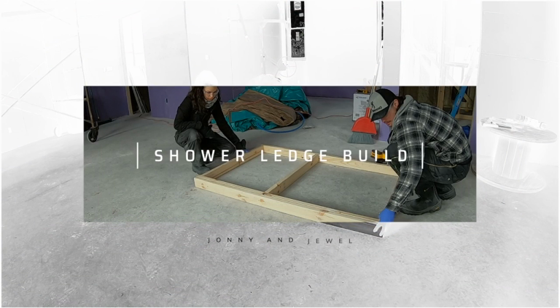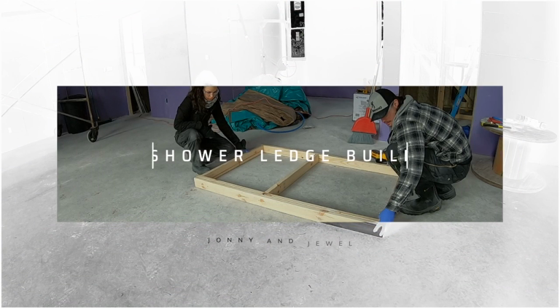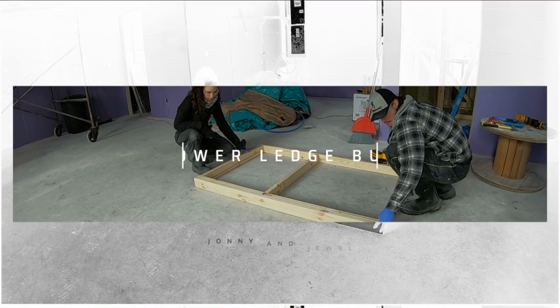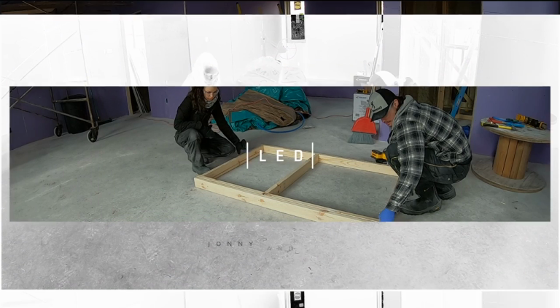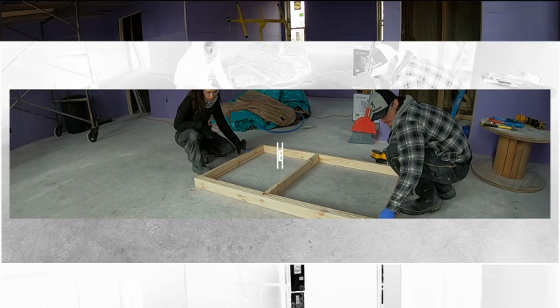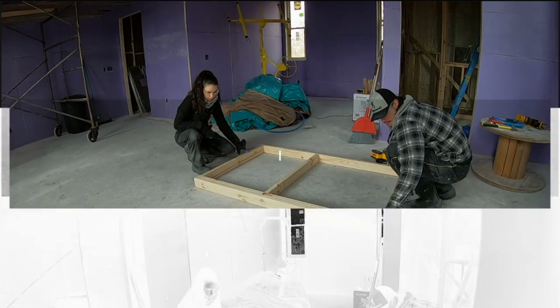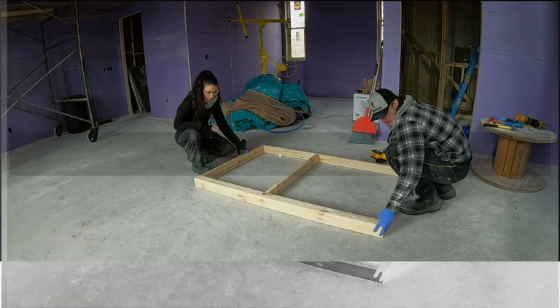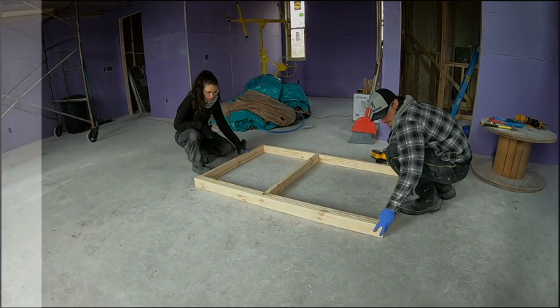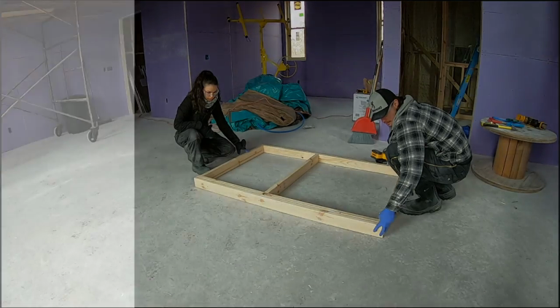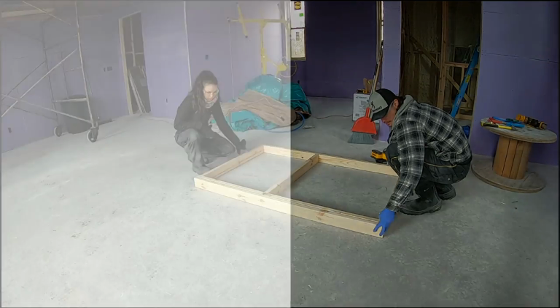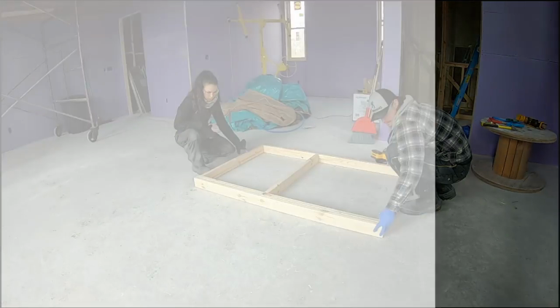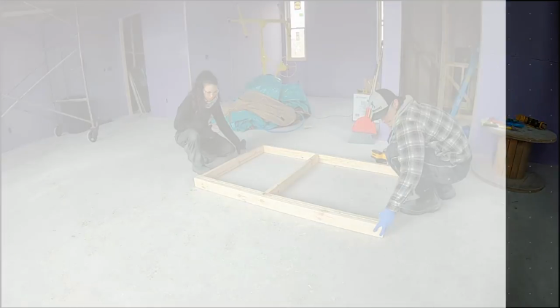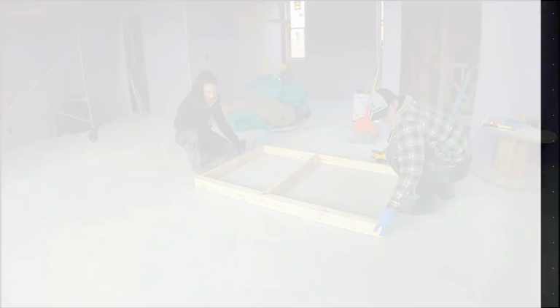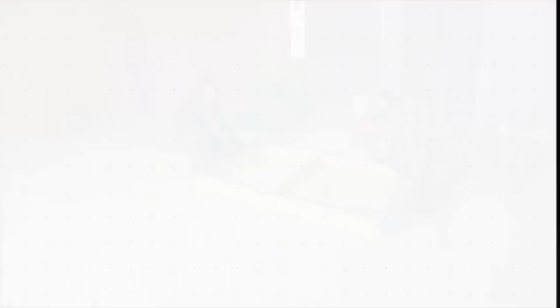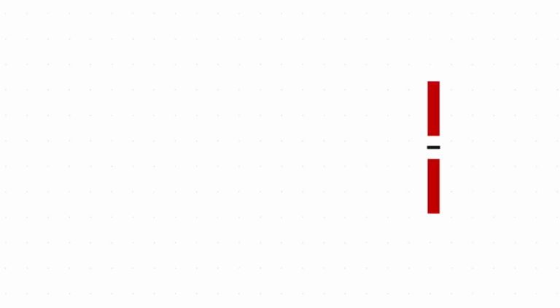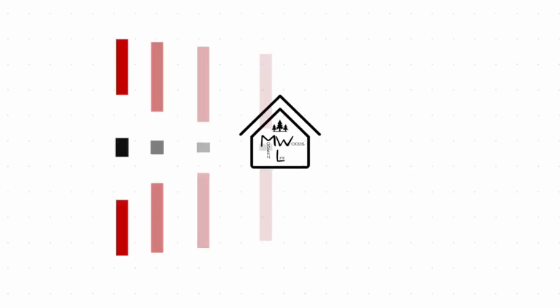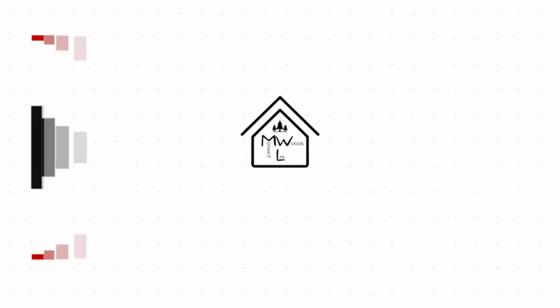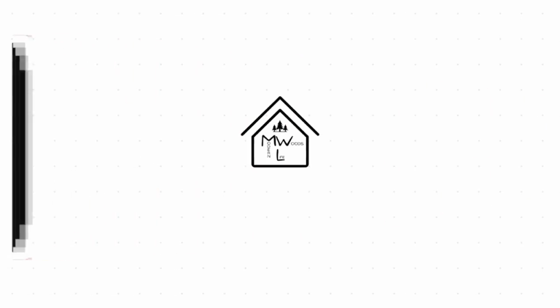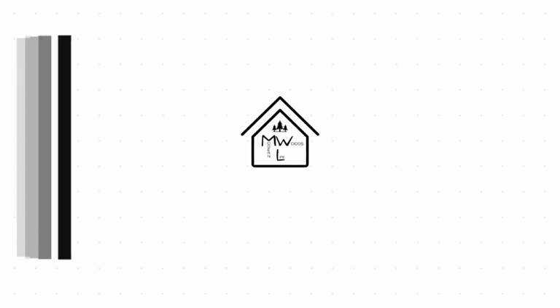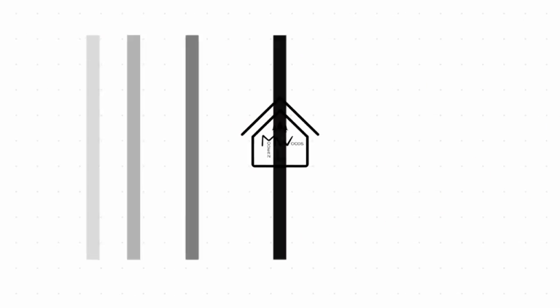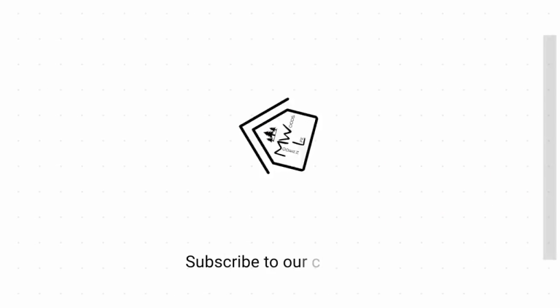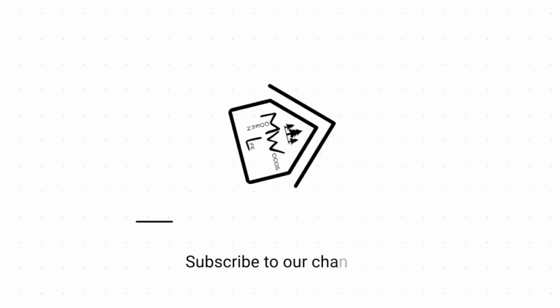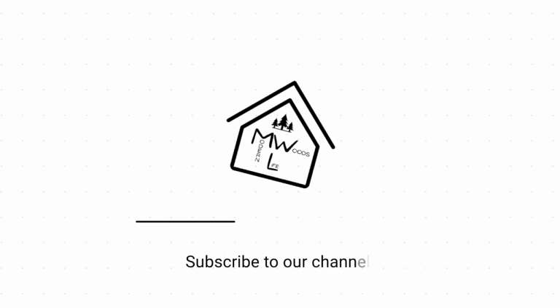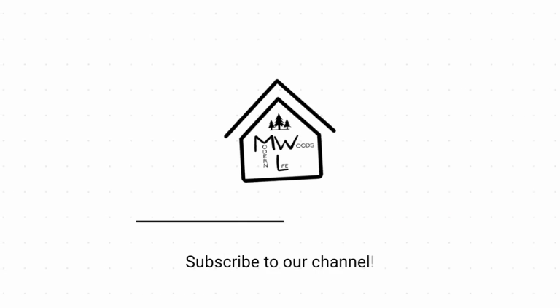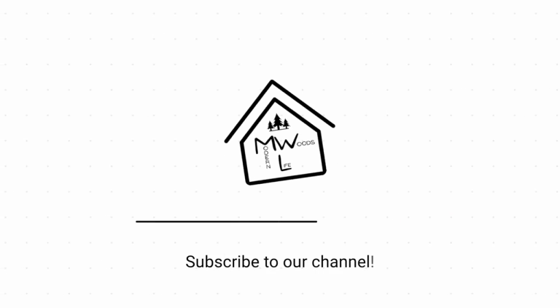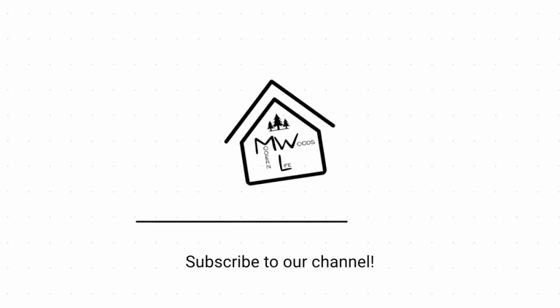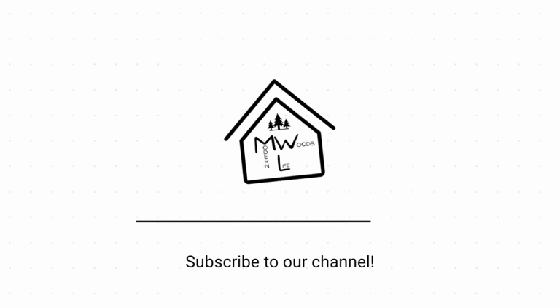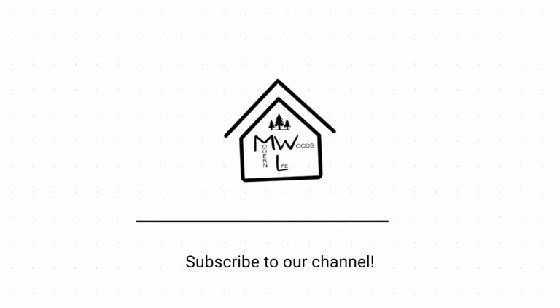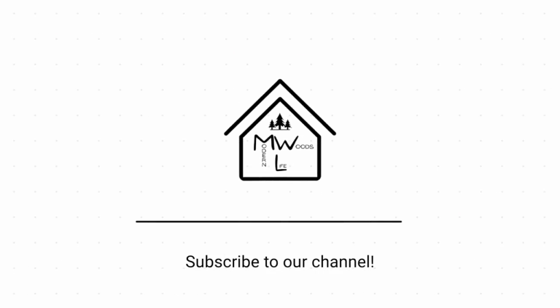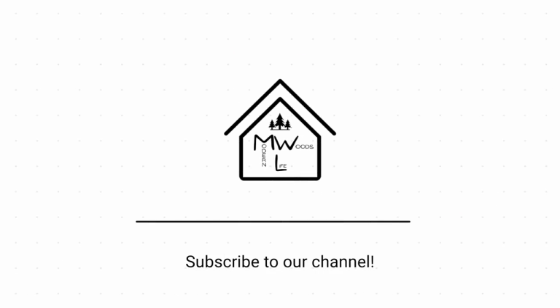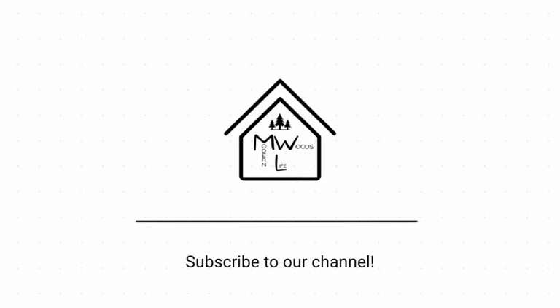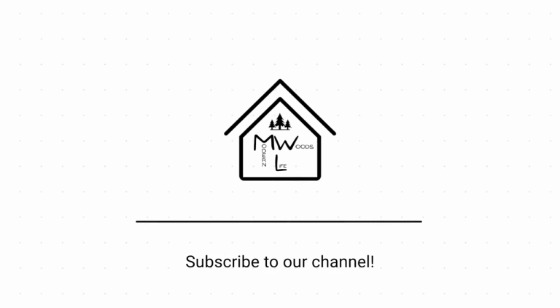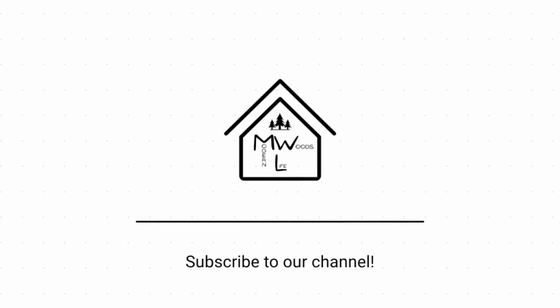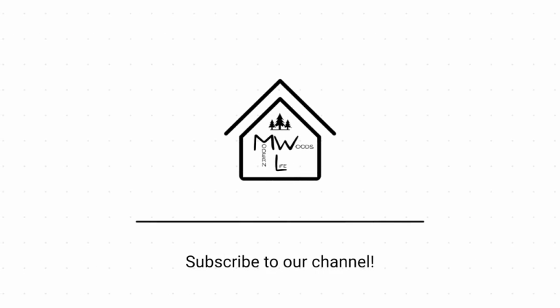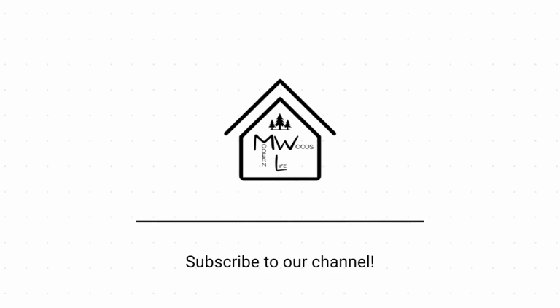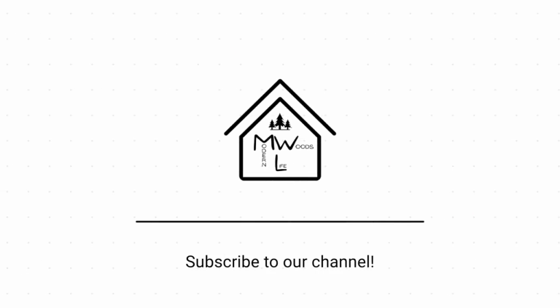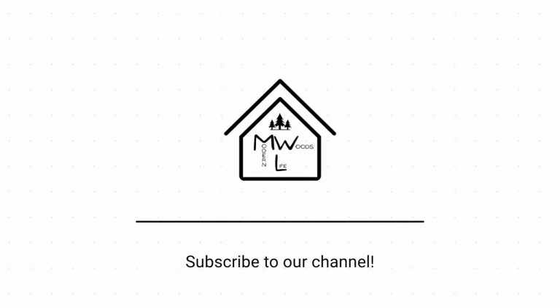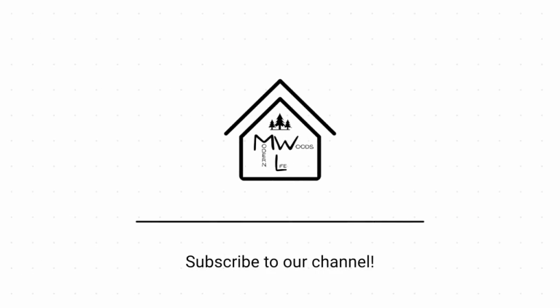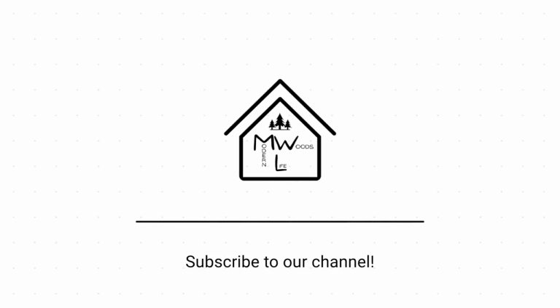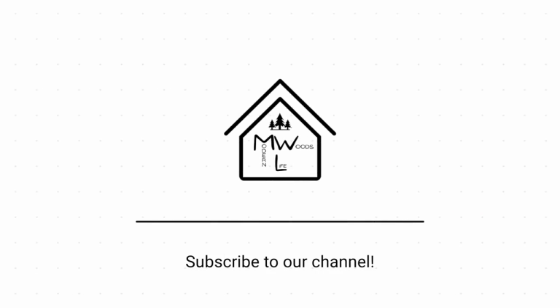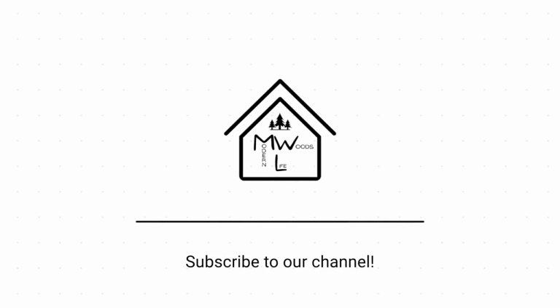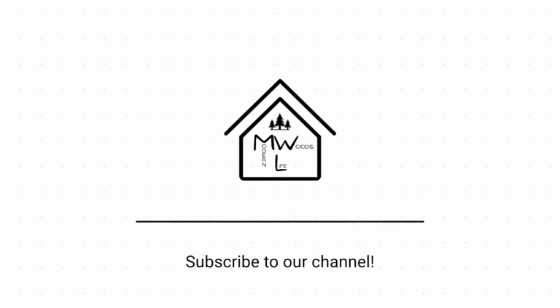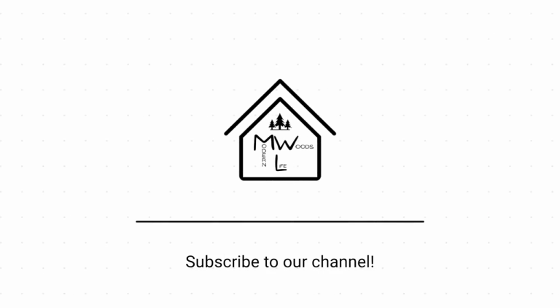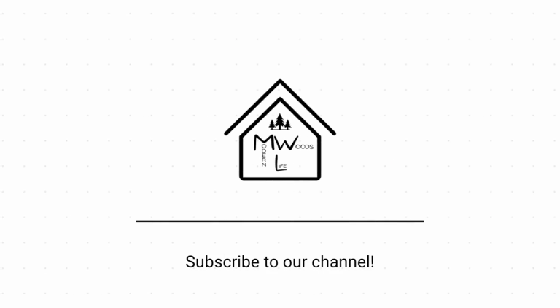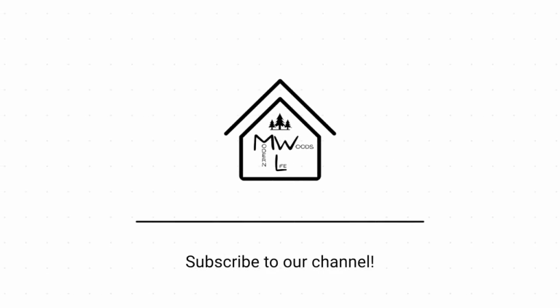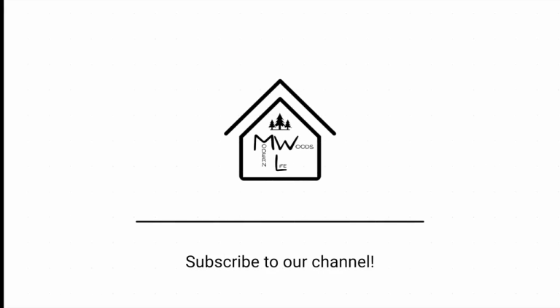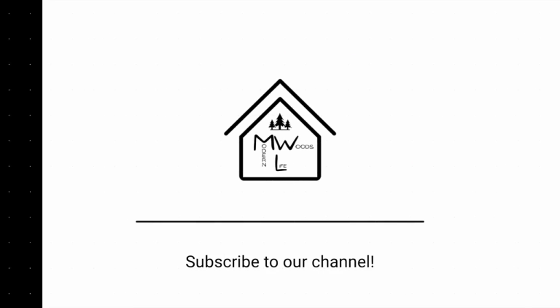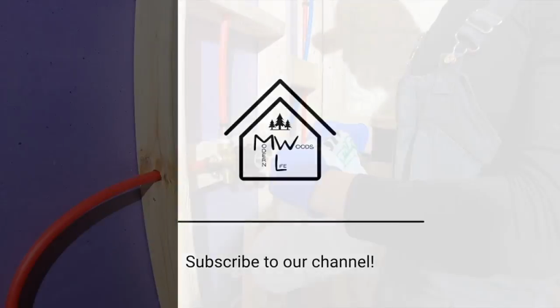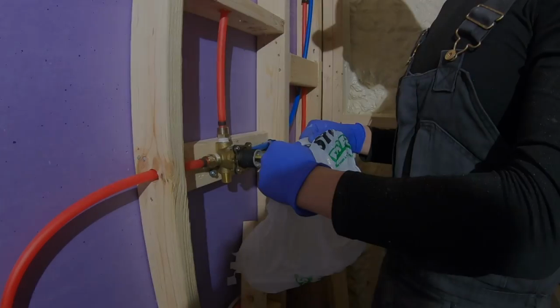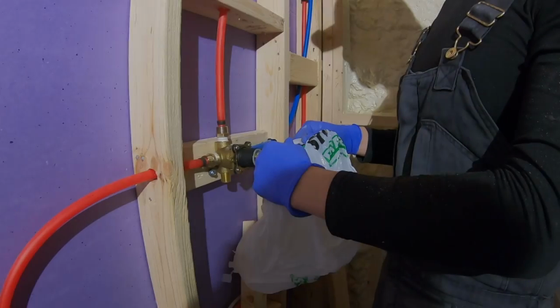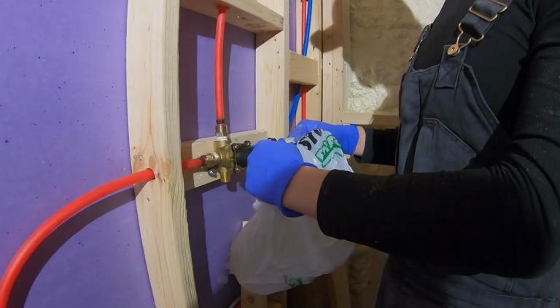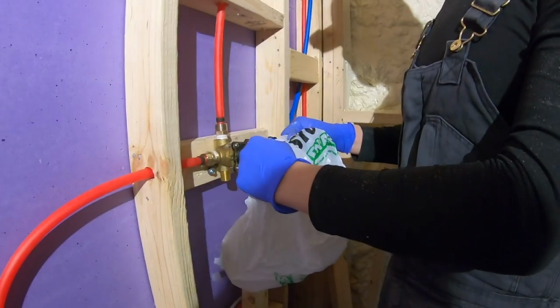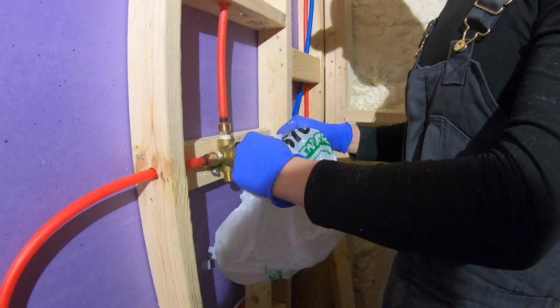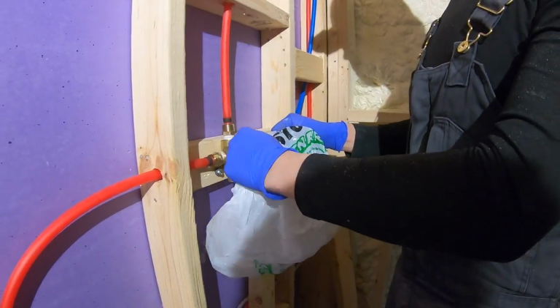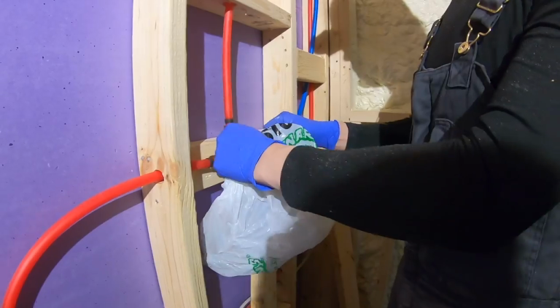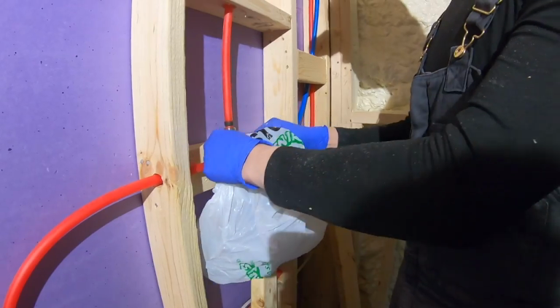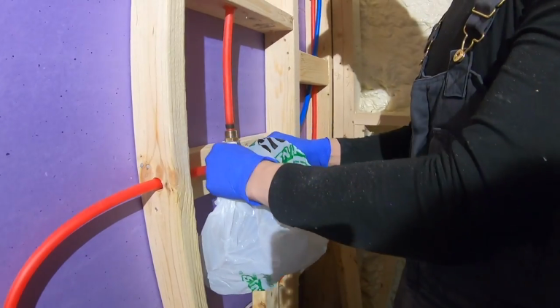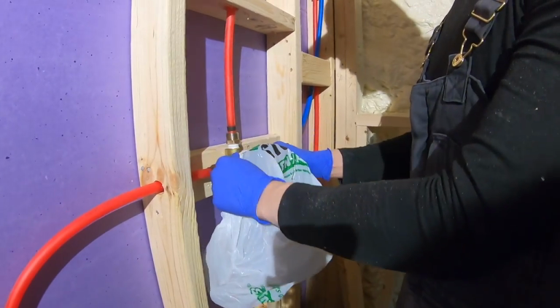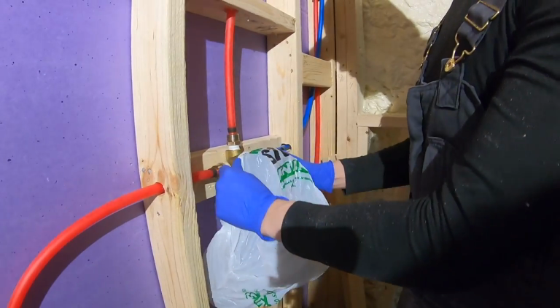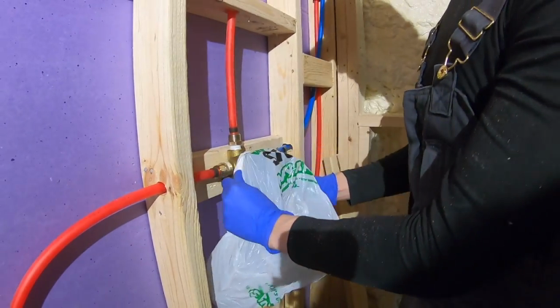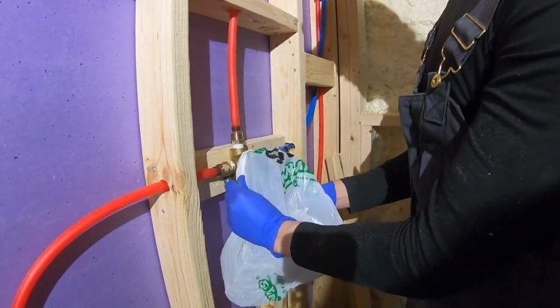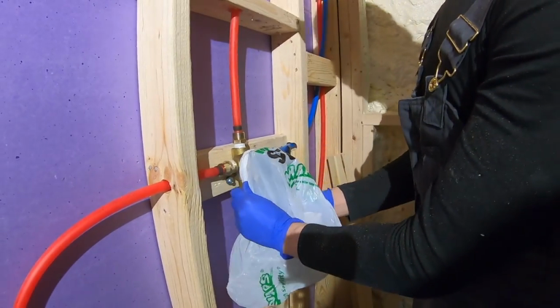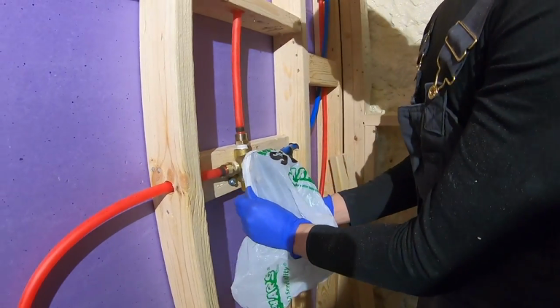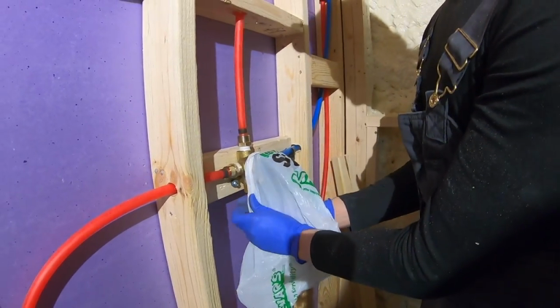Hey guys, welcome to Modern Woods Life. In this video, you will see us build a custom ledge in our shower.